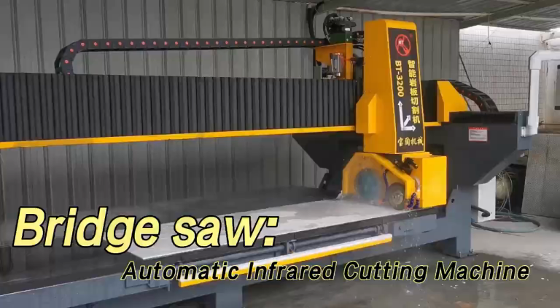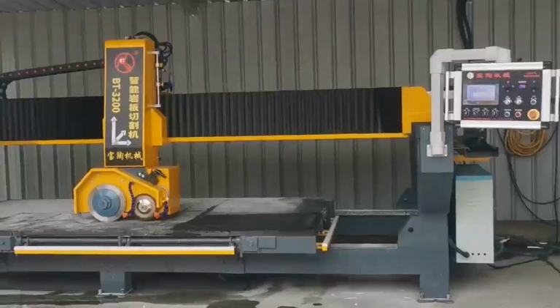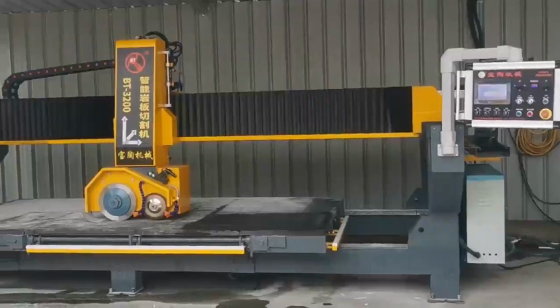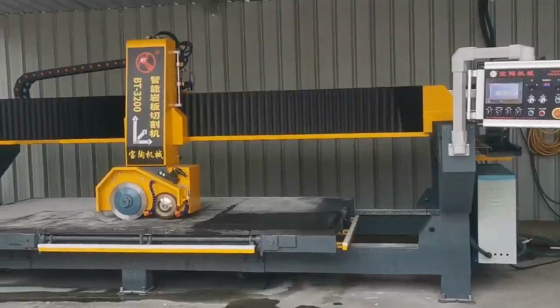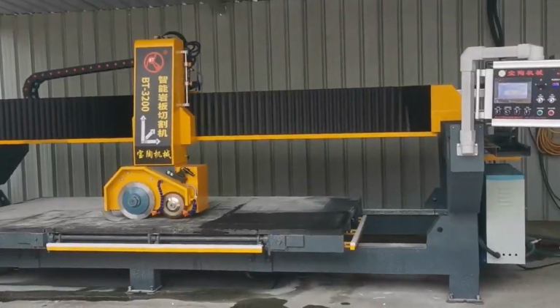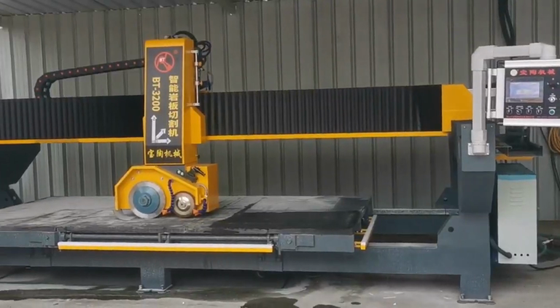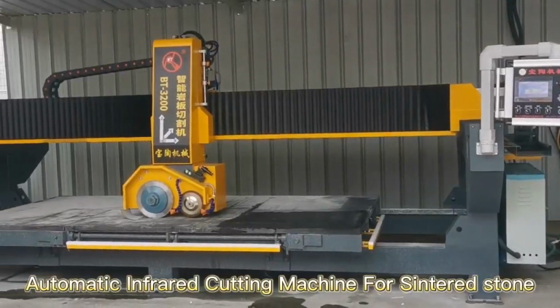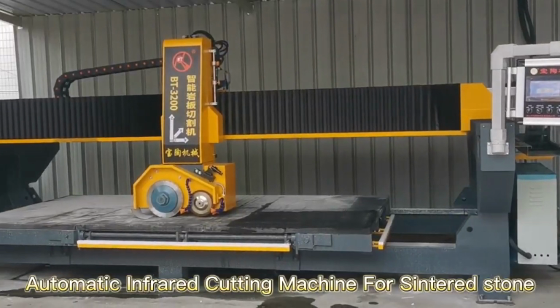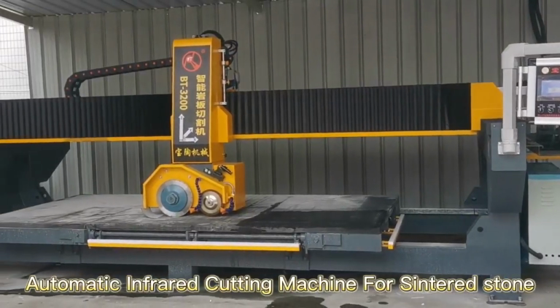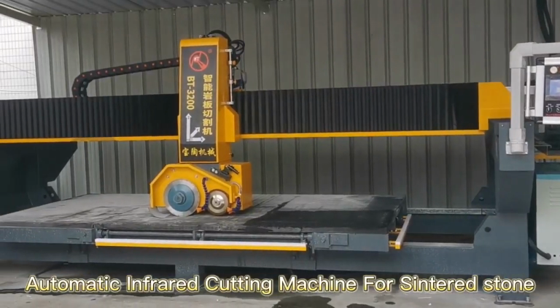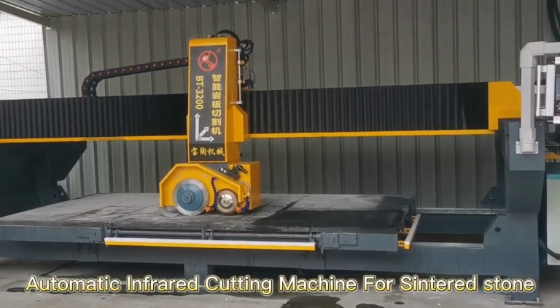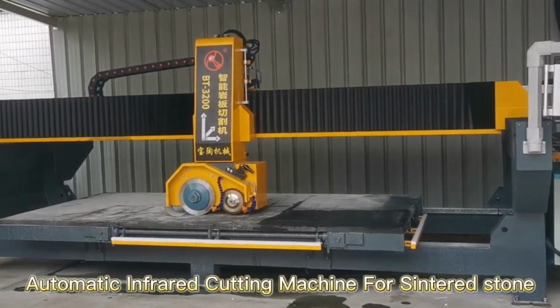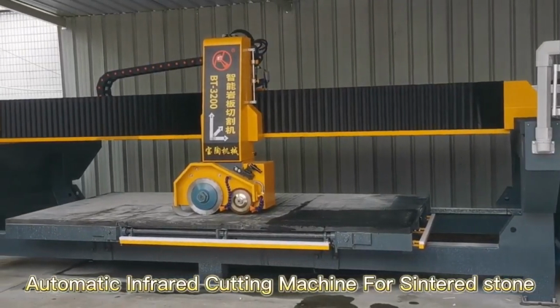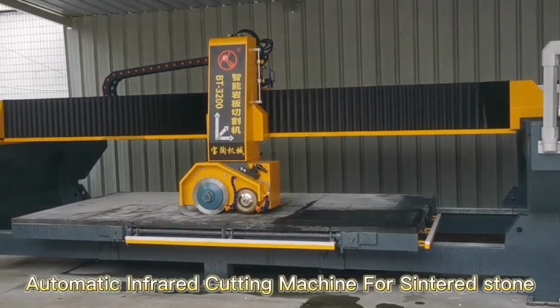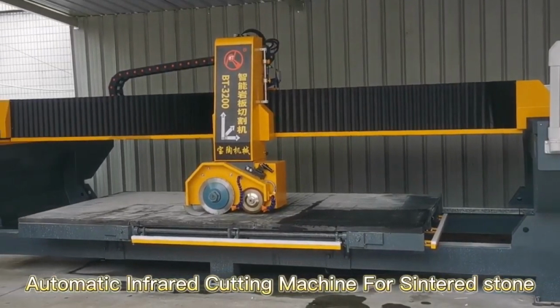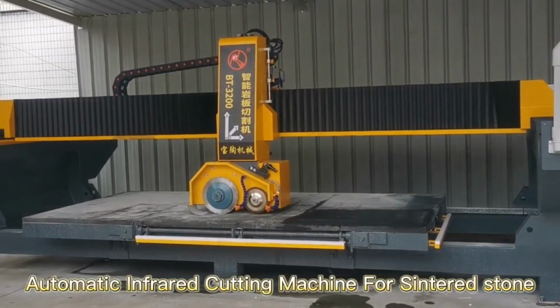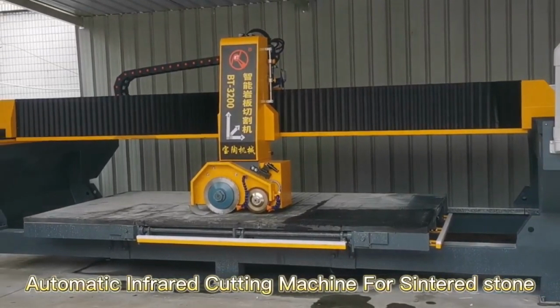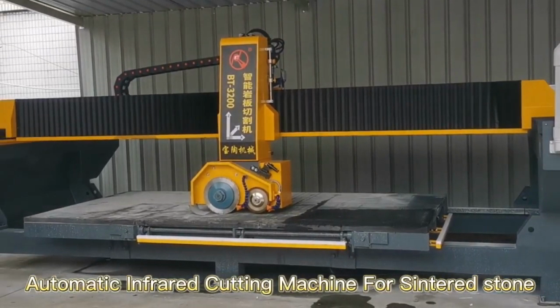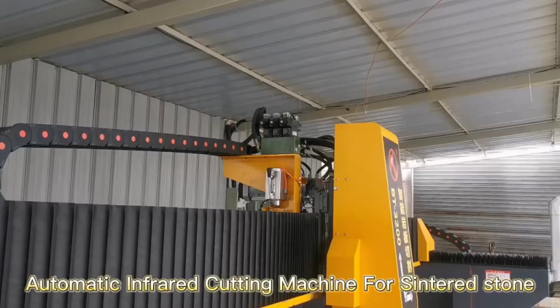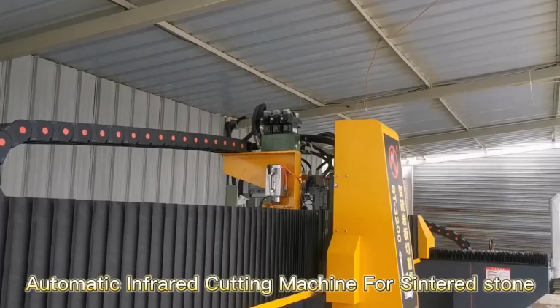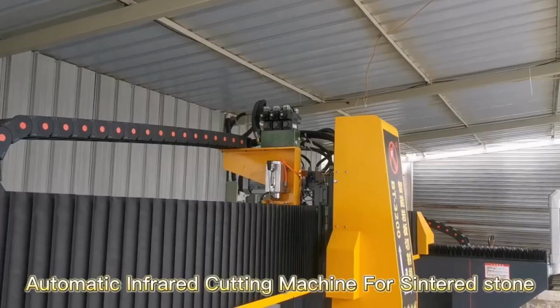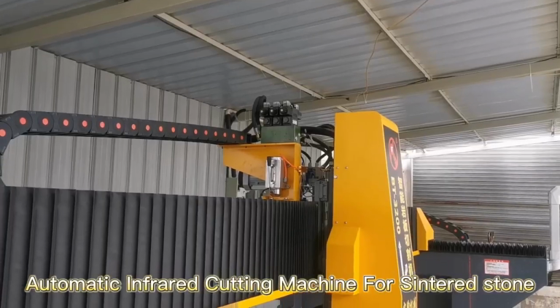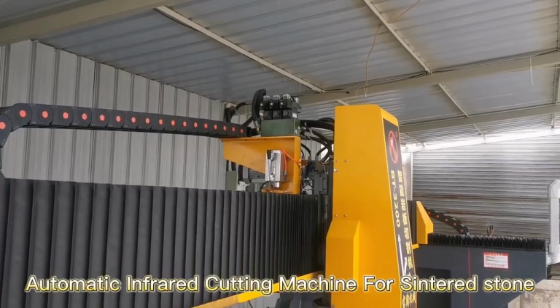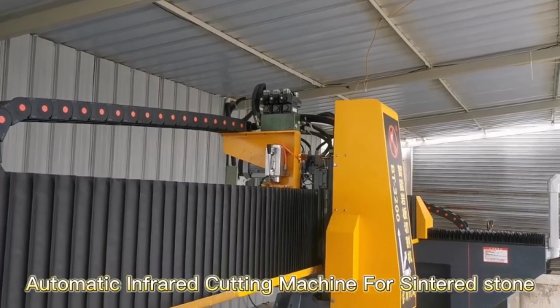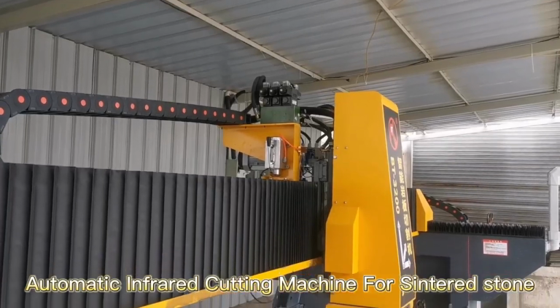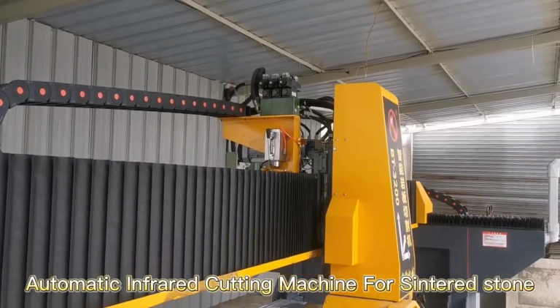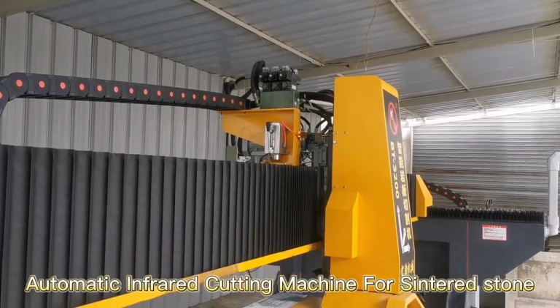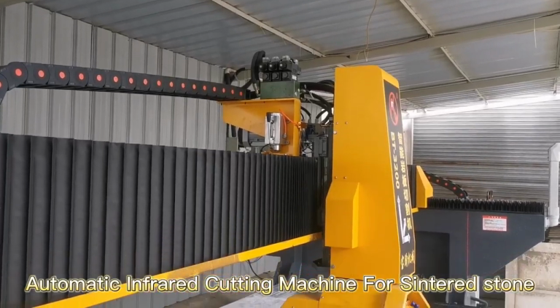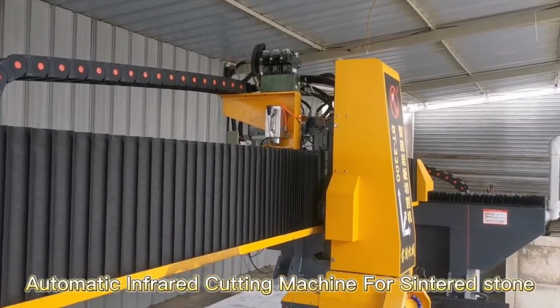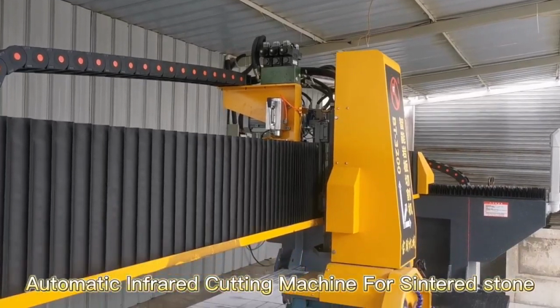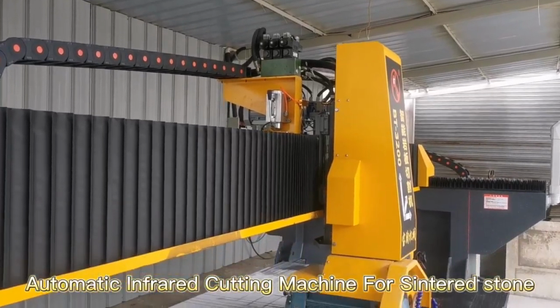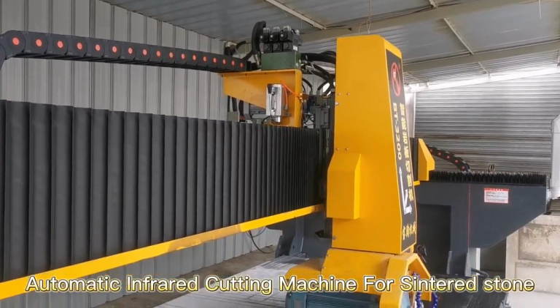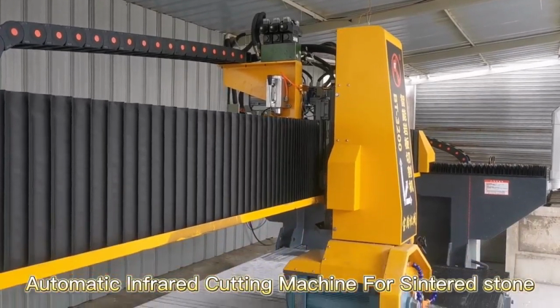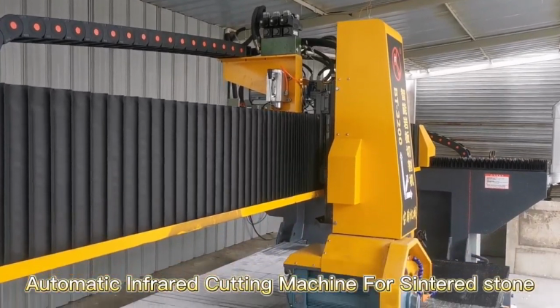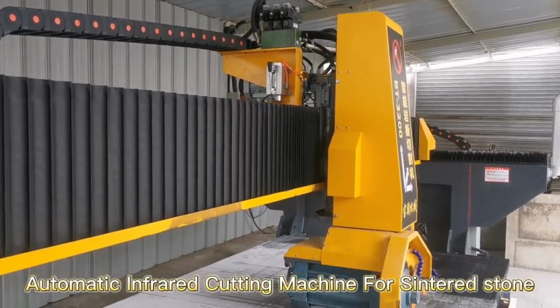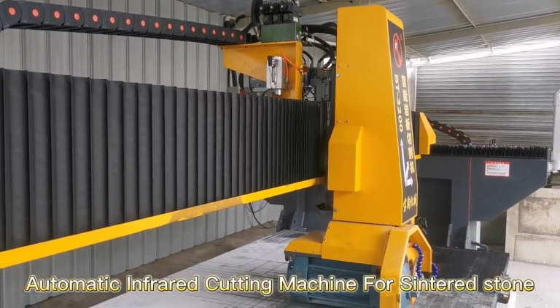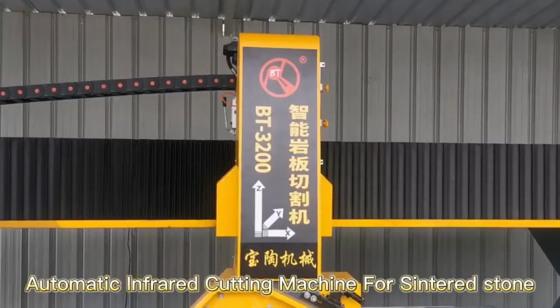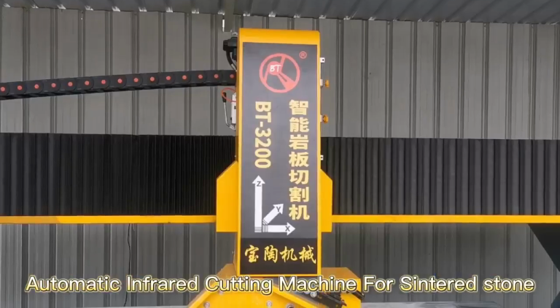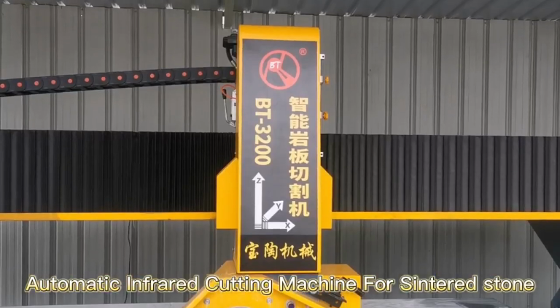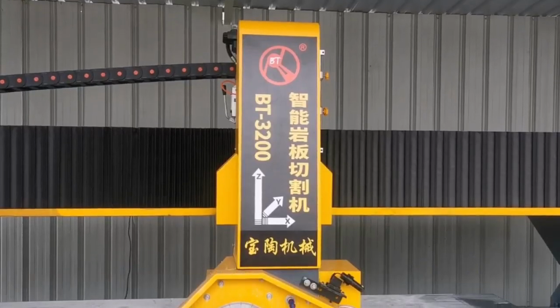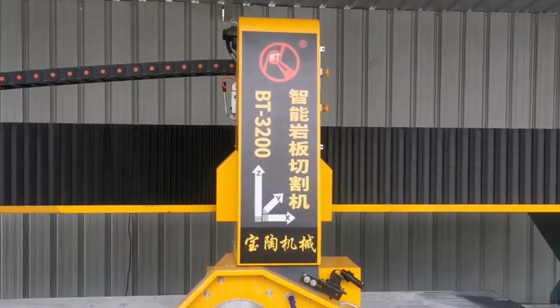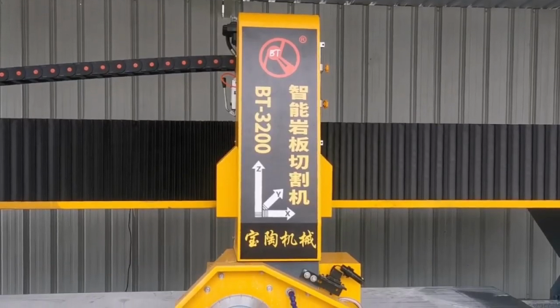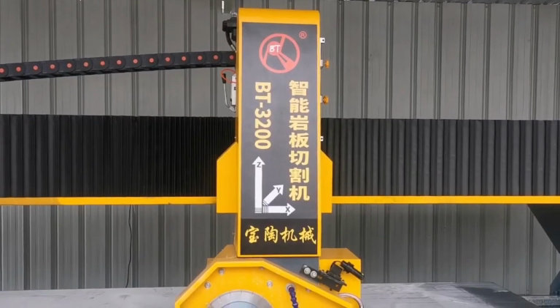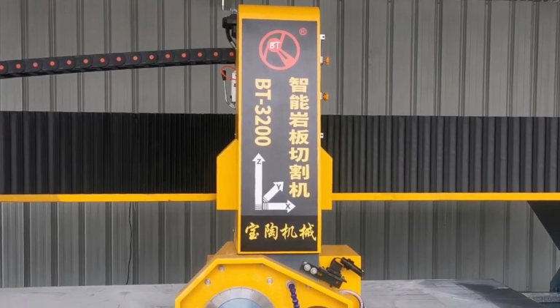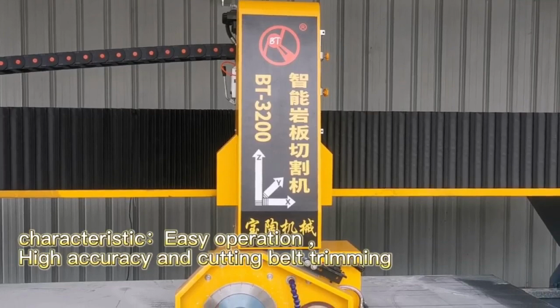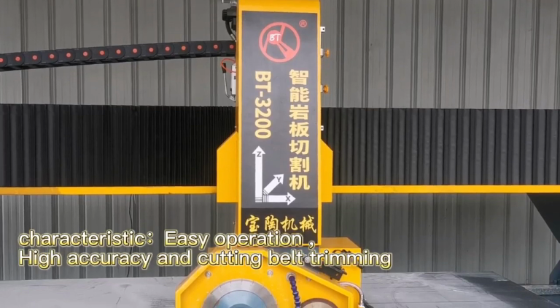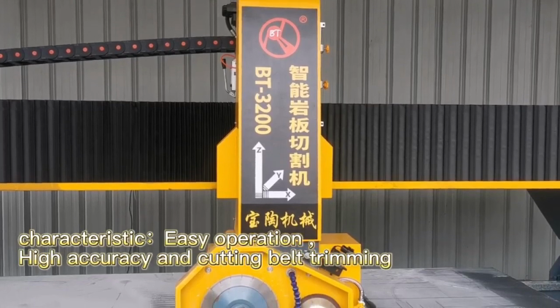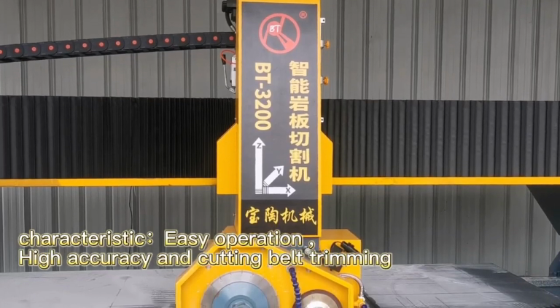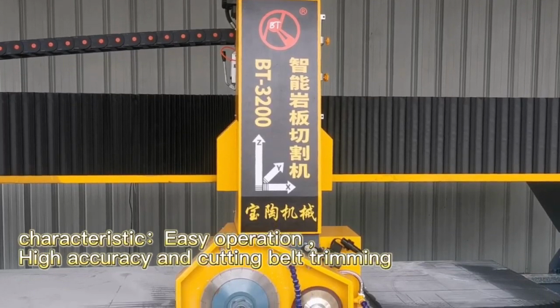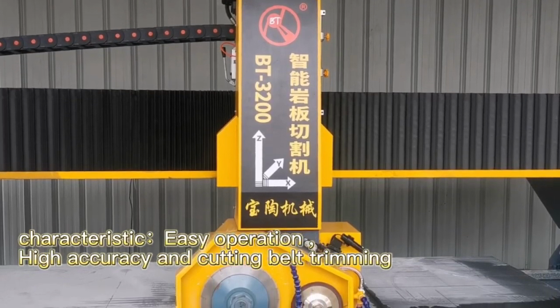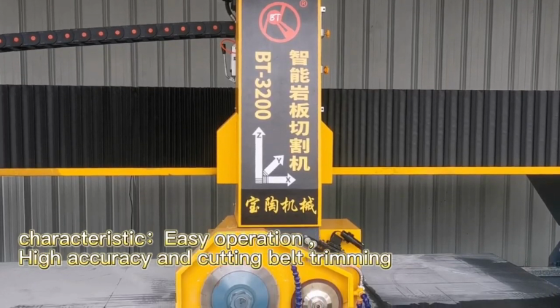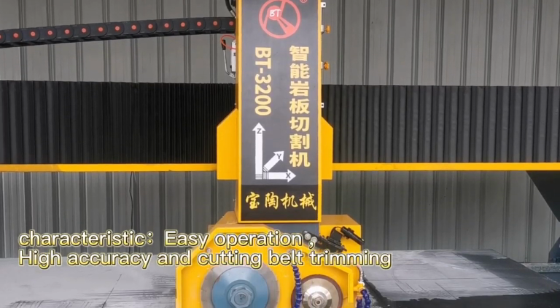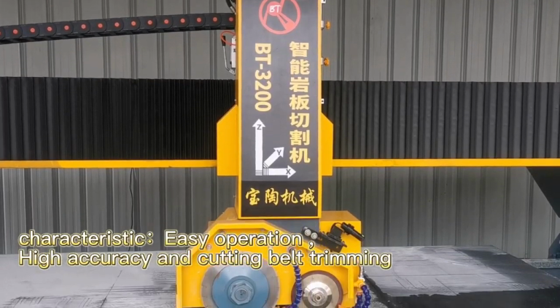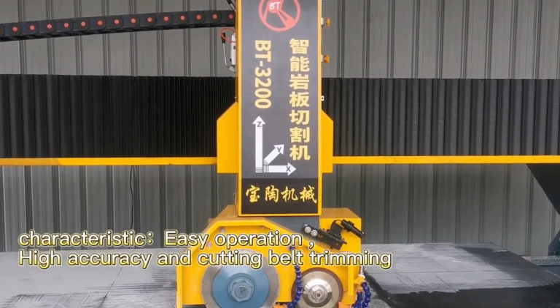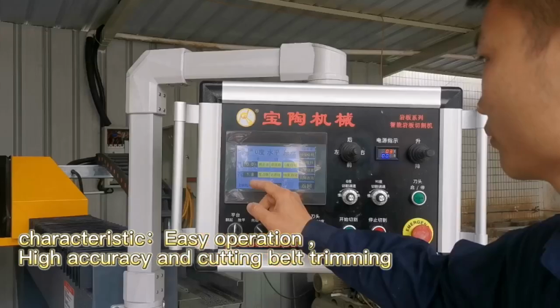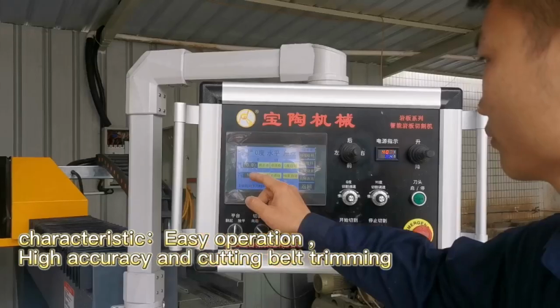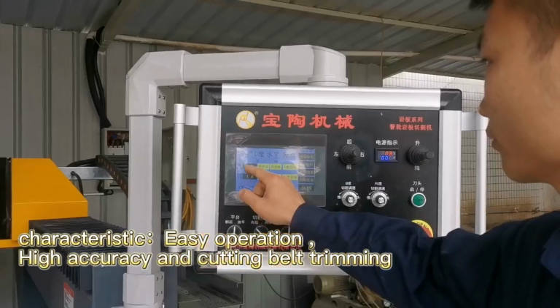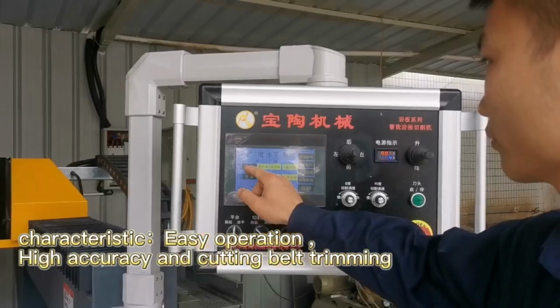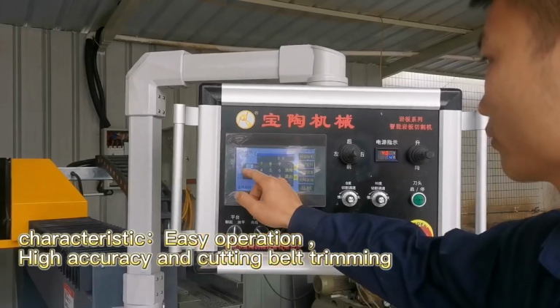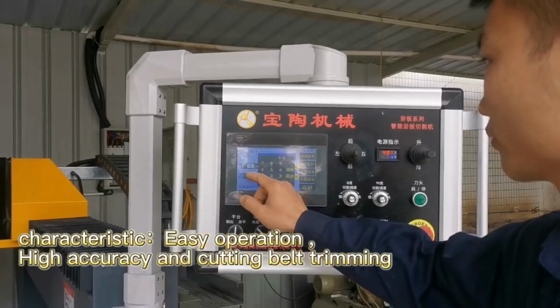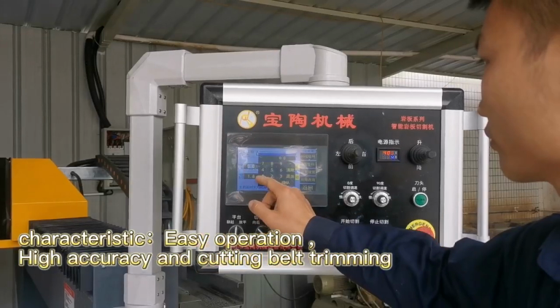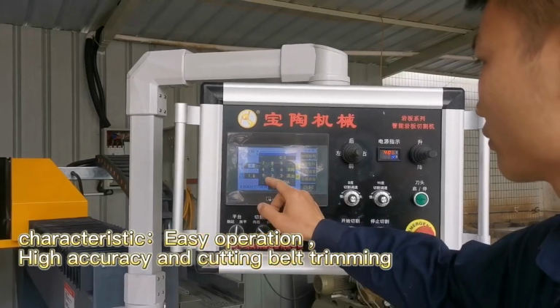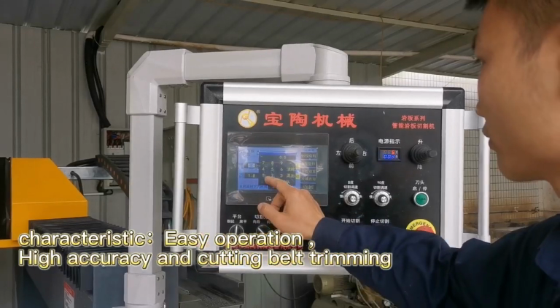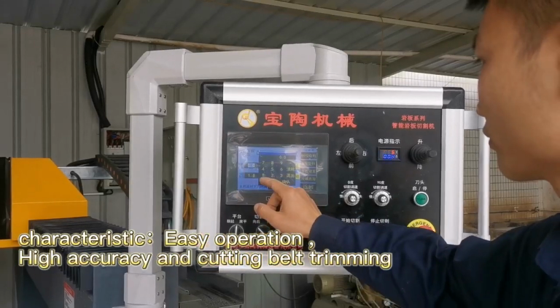Automatic infrared cutting machine for centered saw. Characteristics: easy operation,